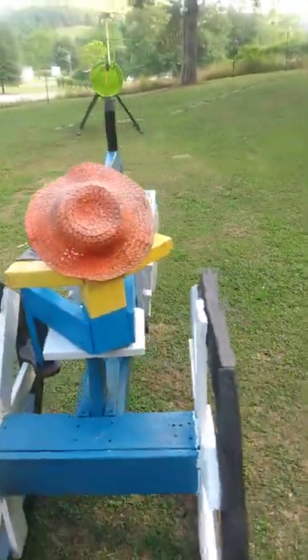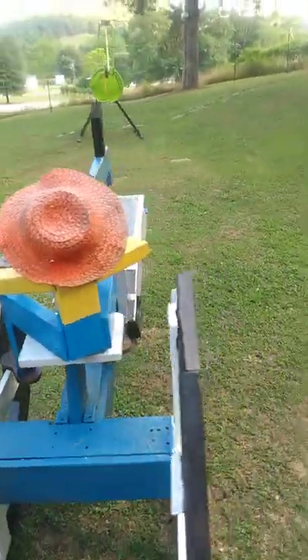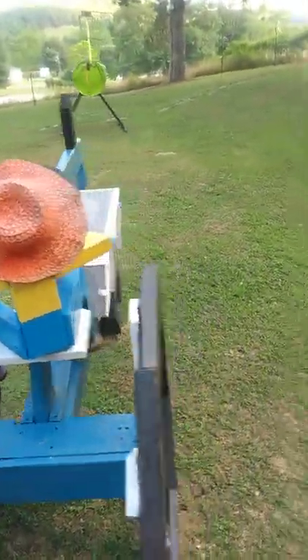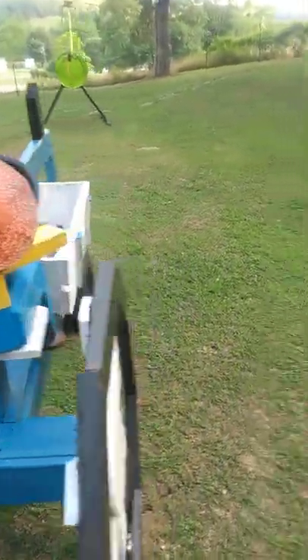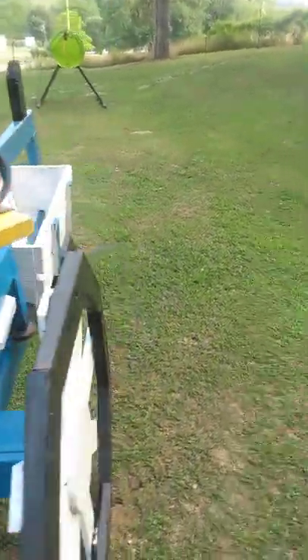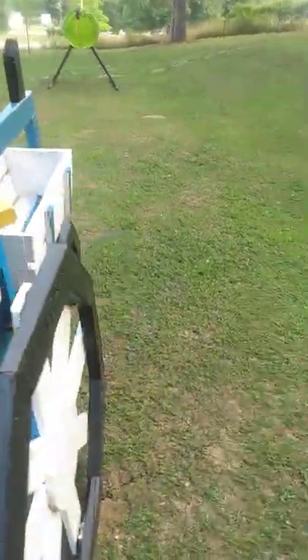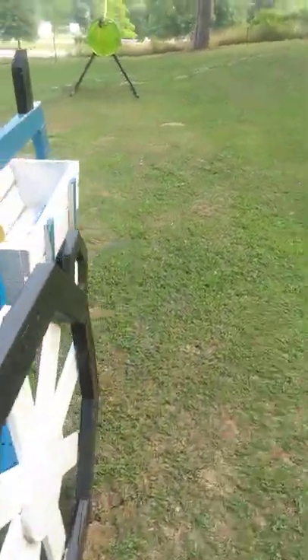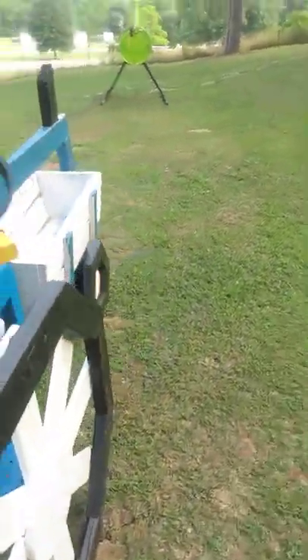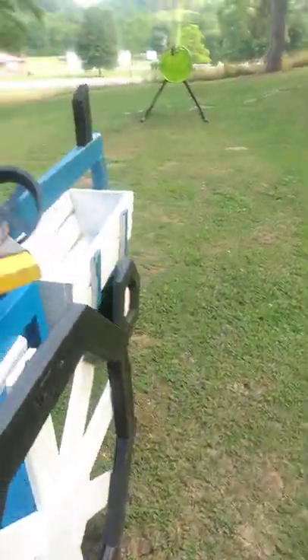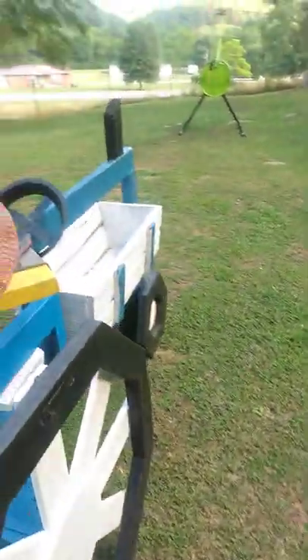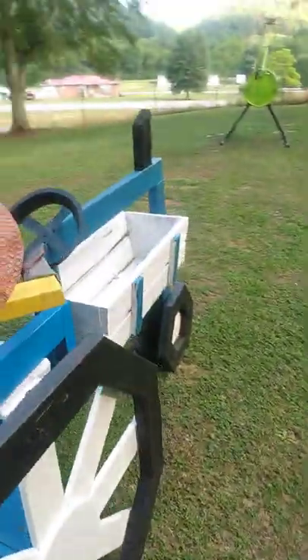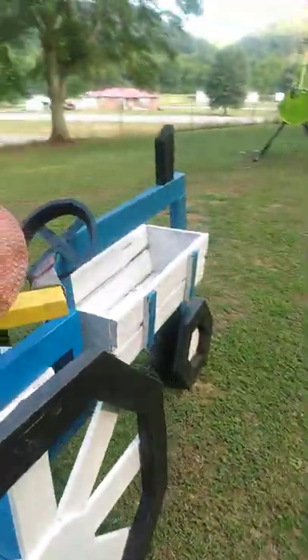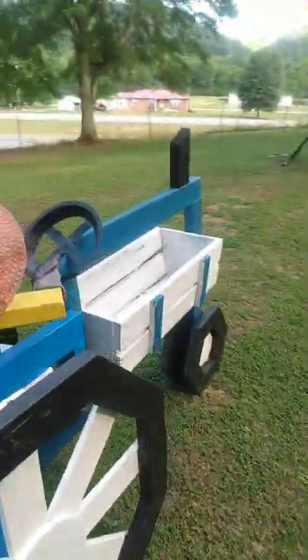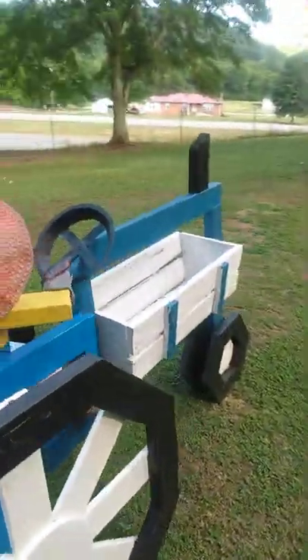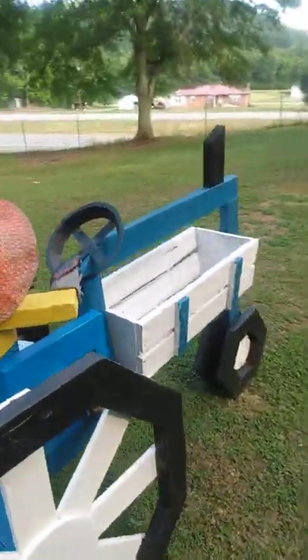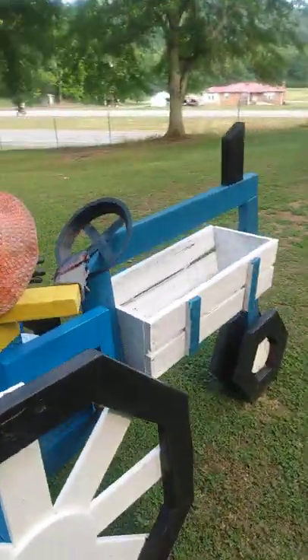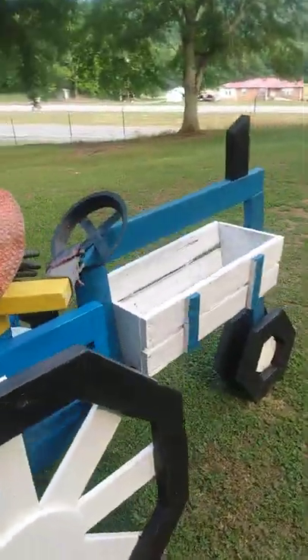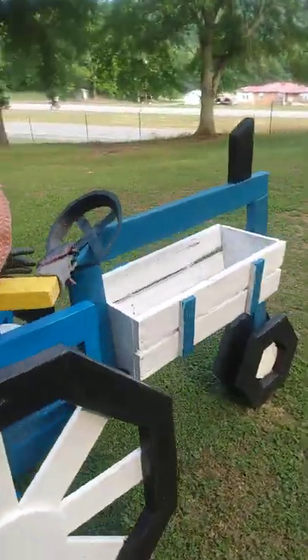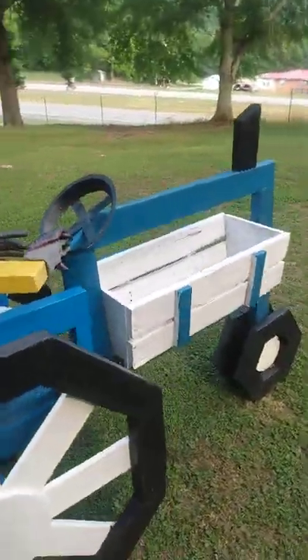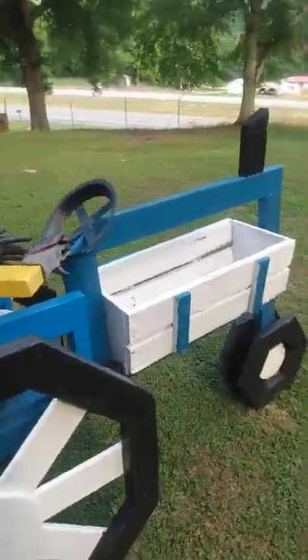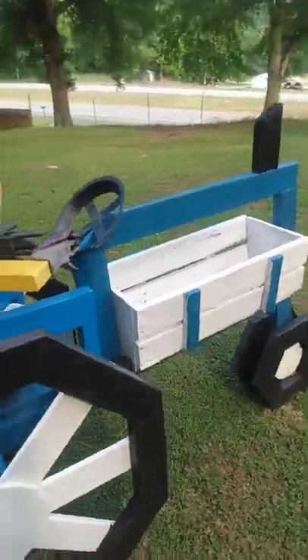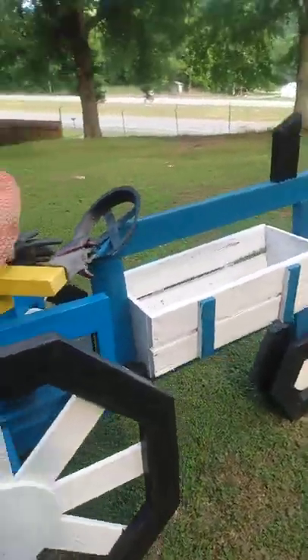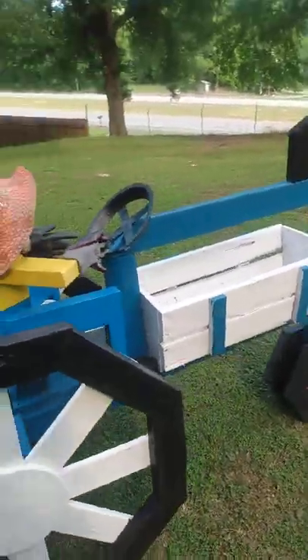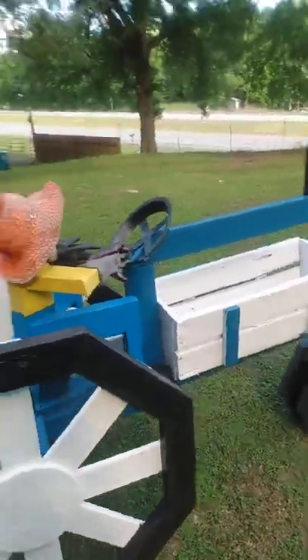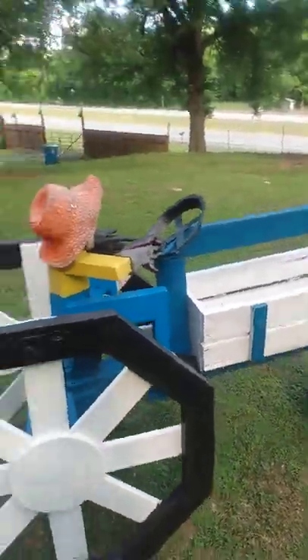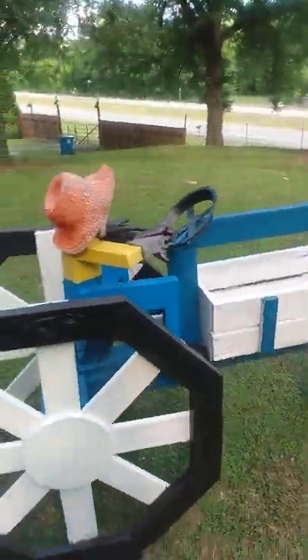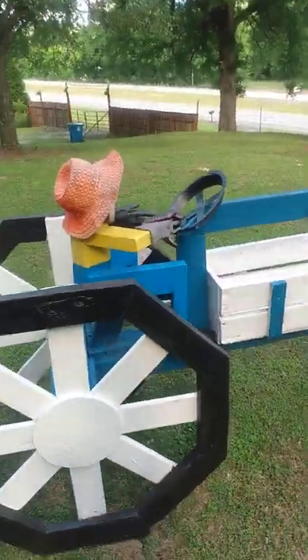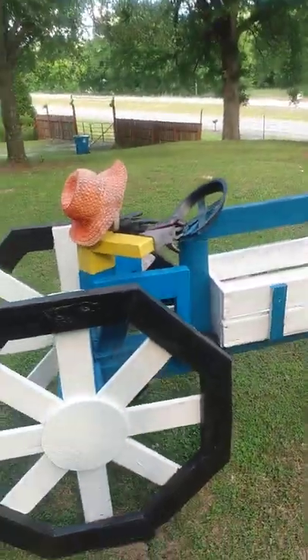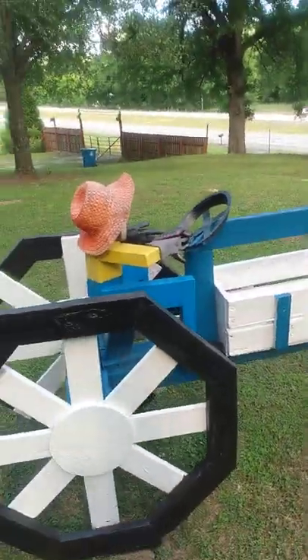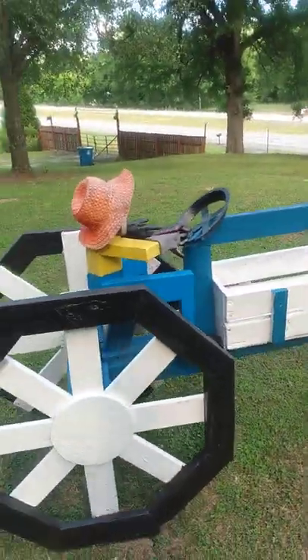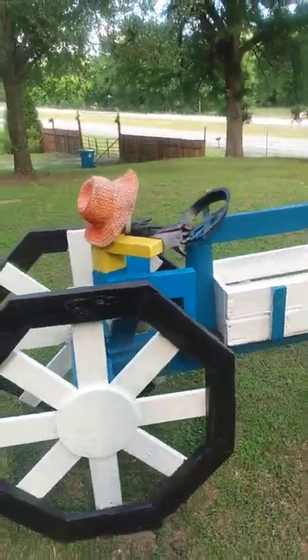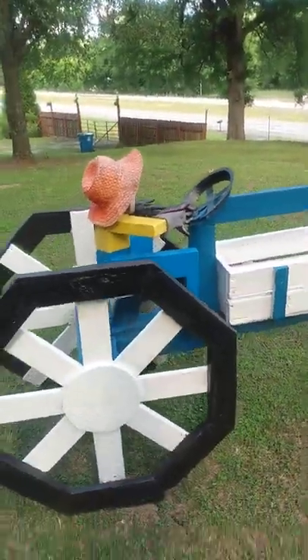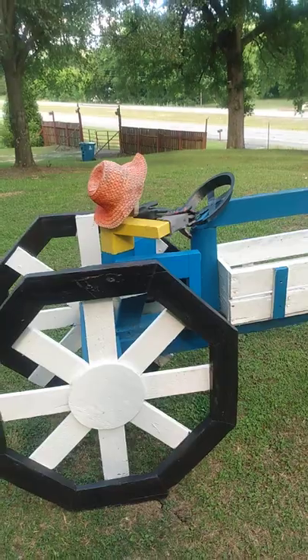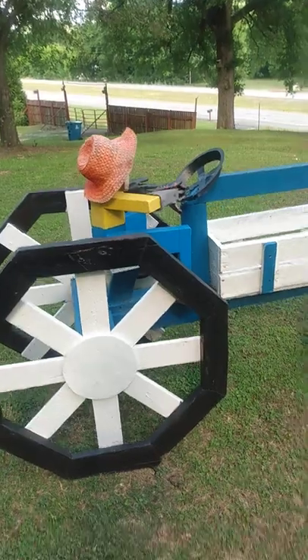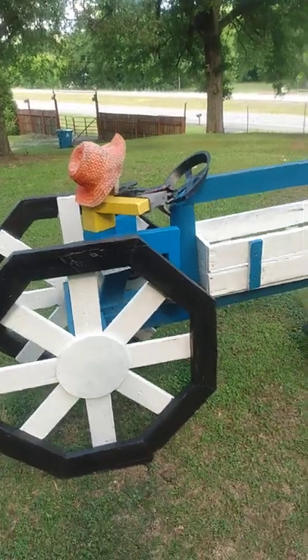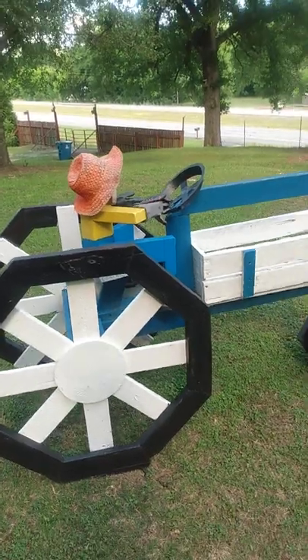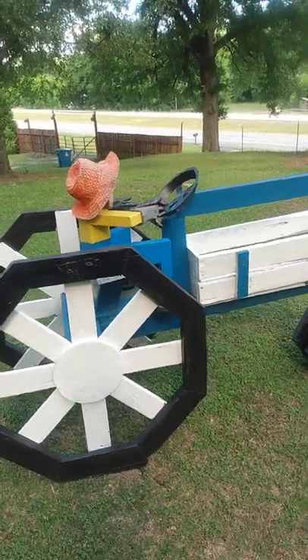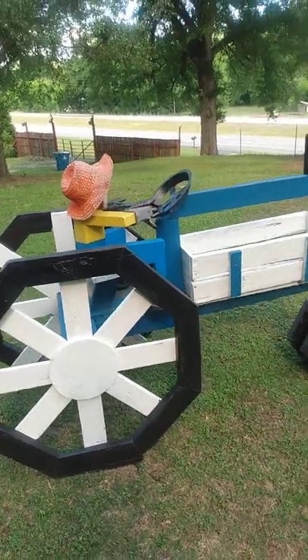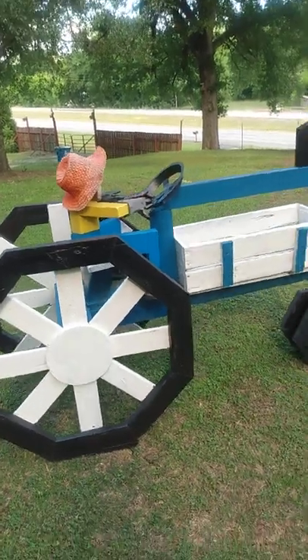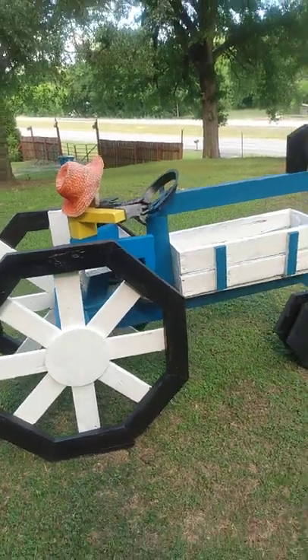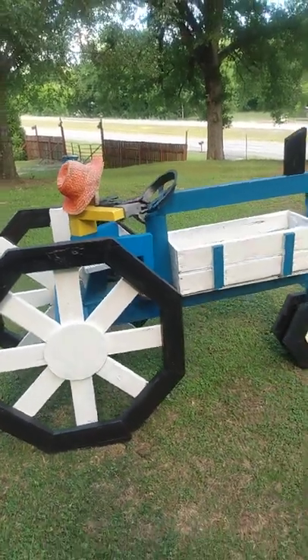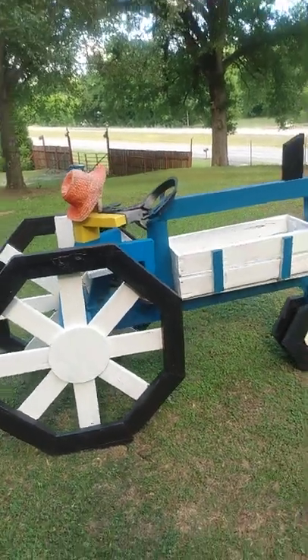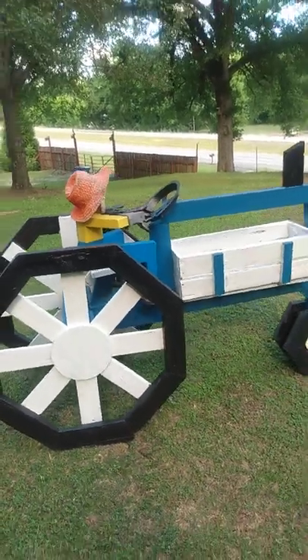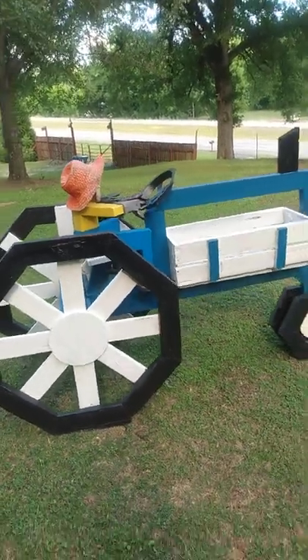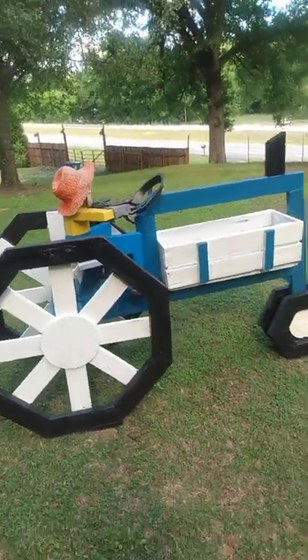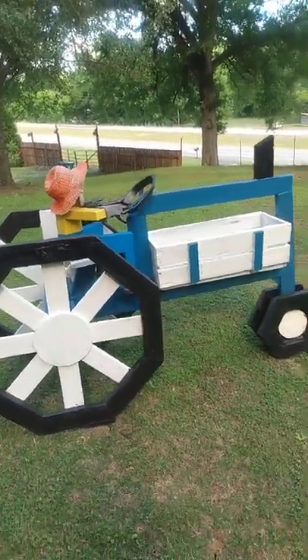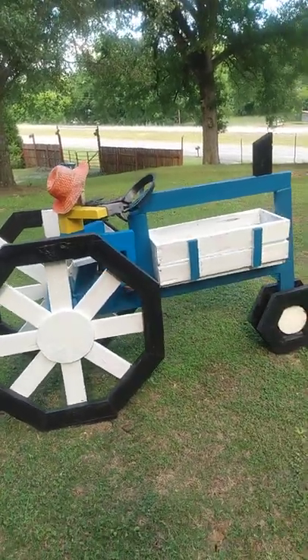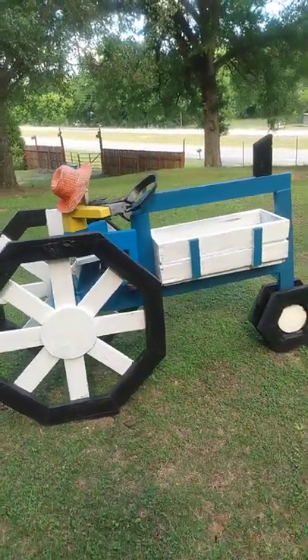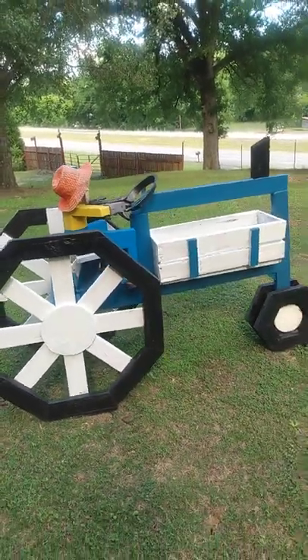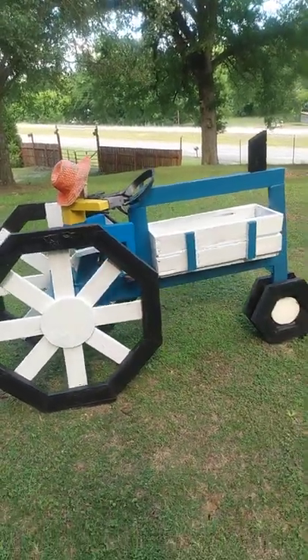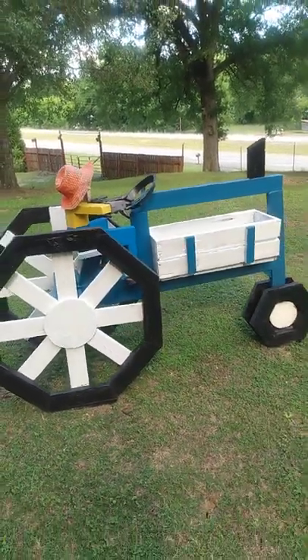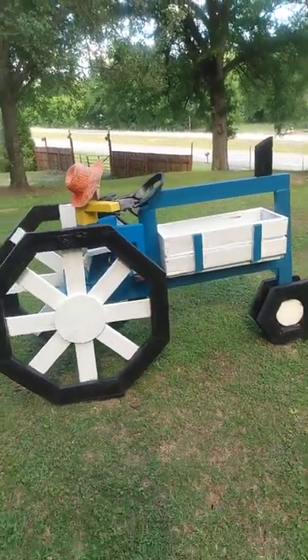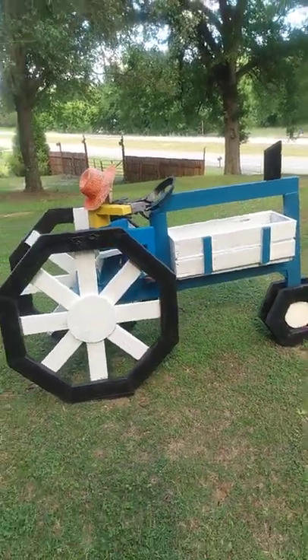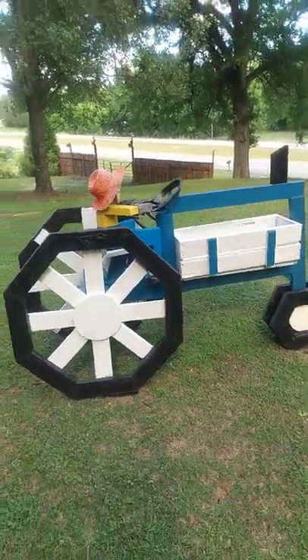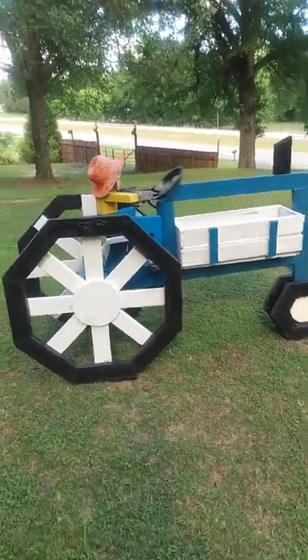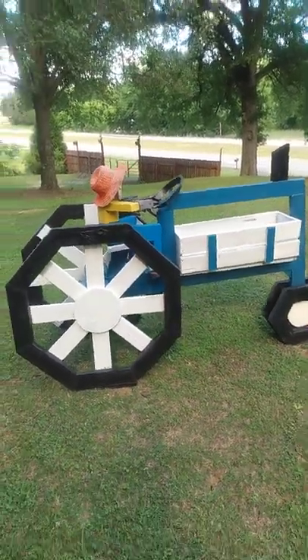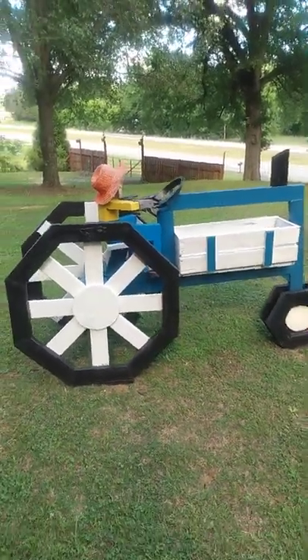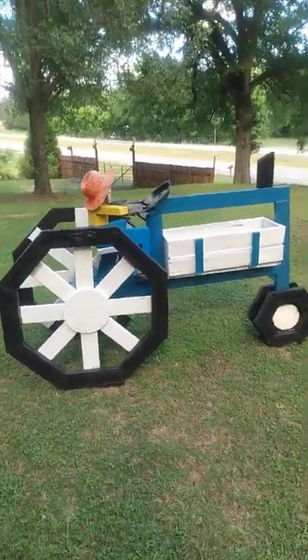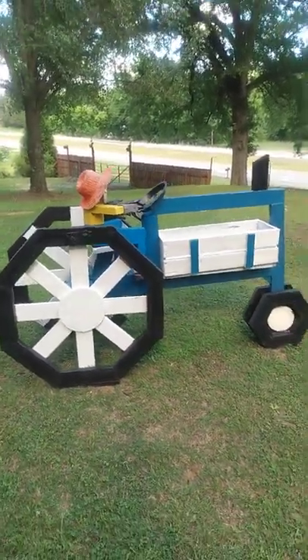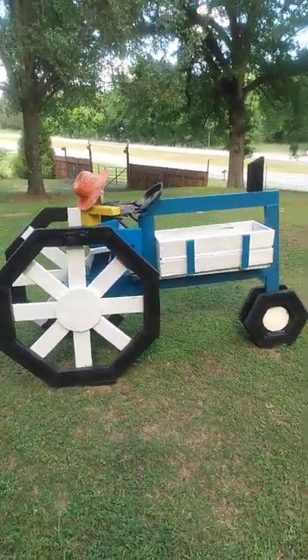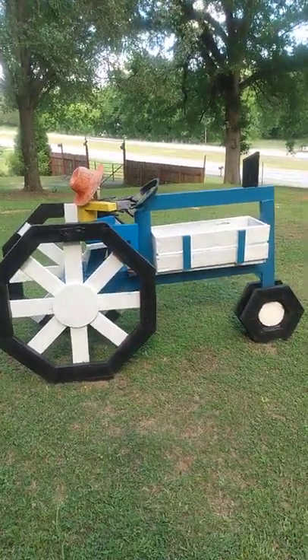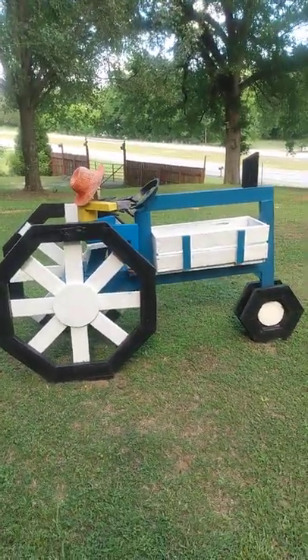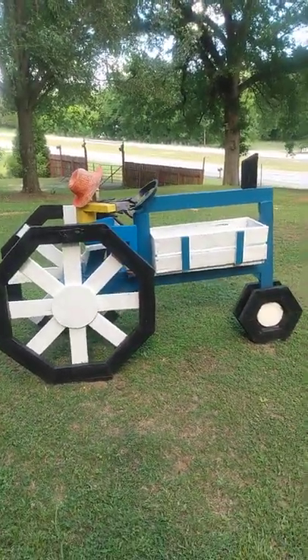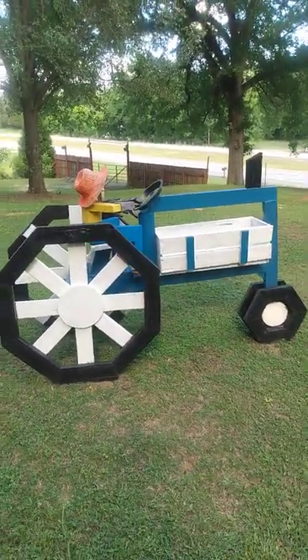I hope you have a blessed day today and I hope you enjoy looking at my new Ford tractor.